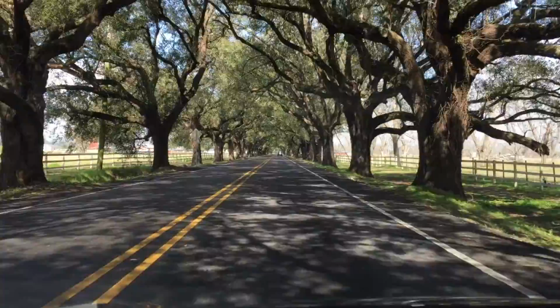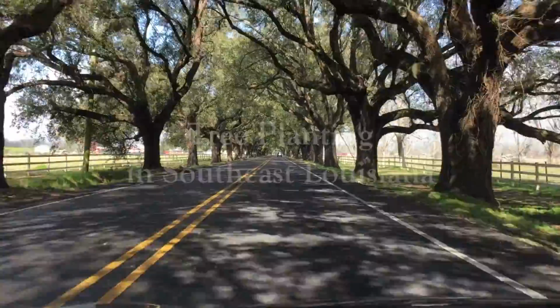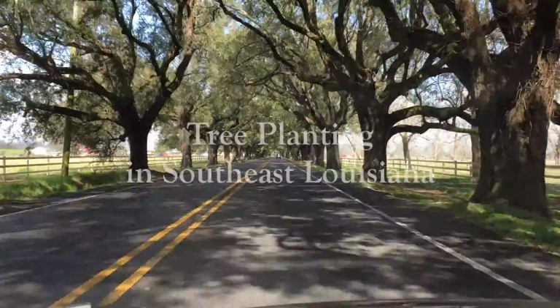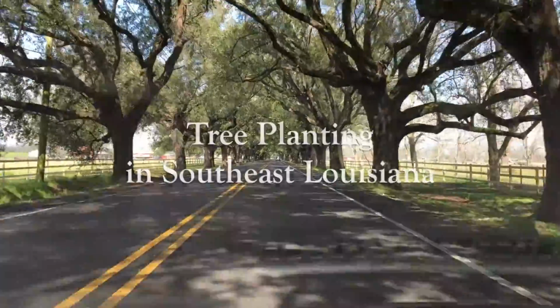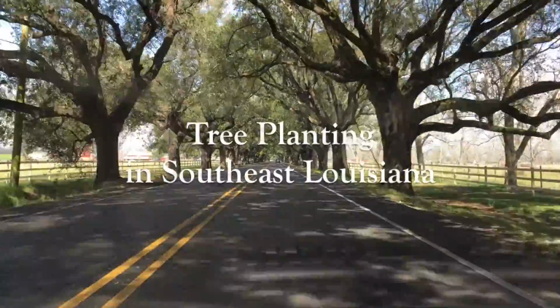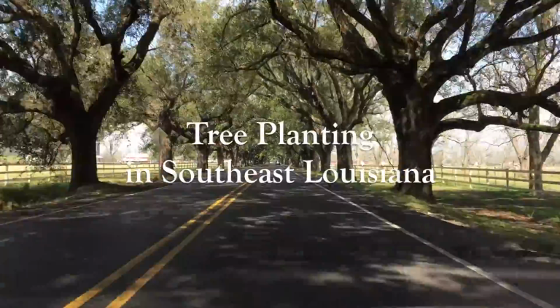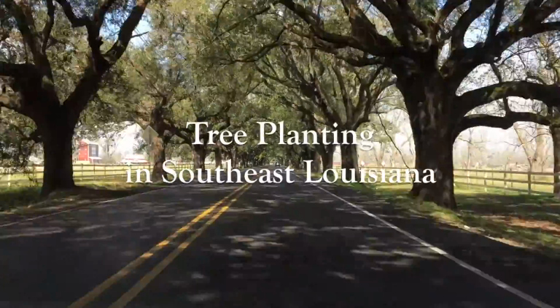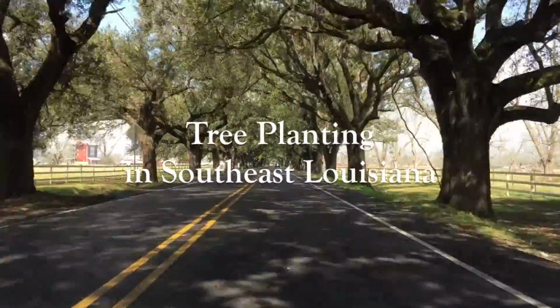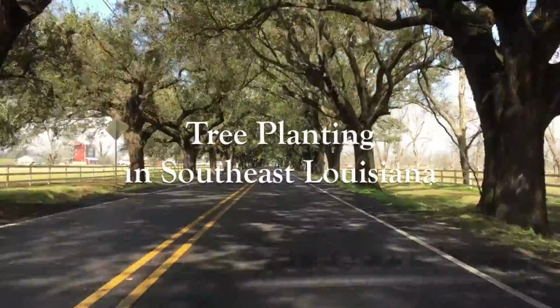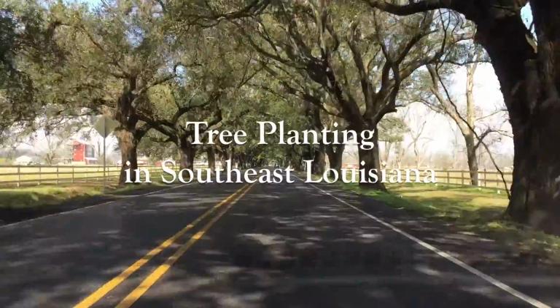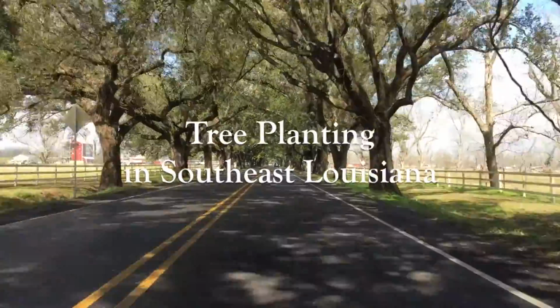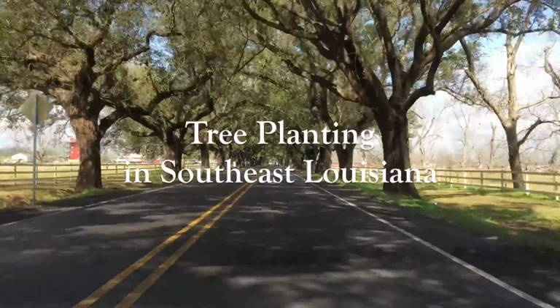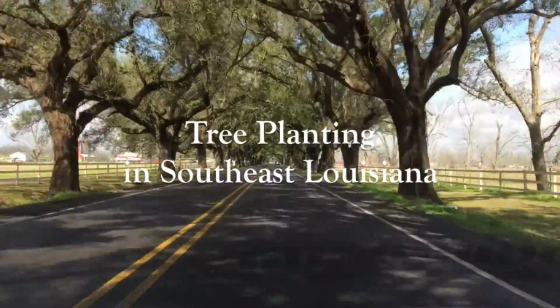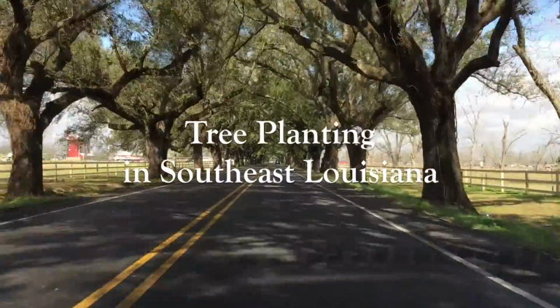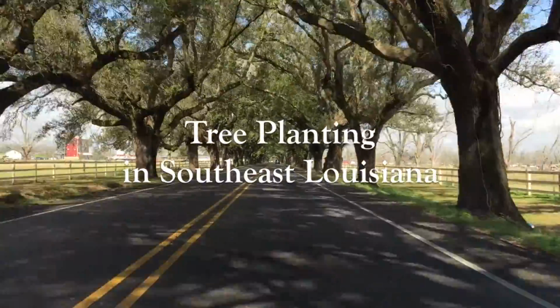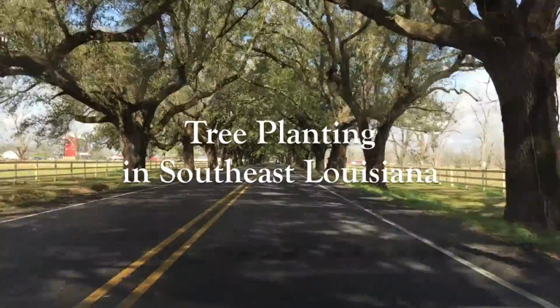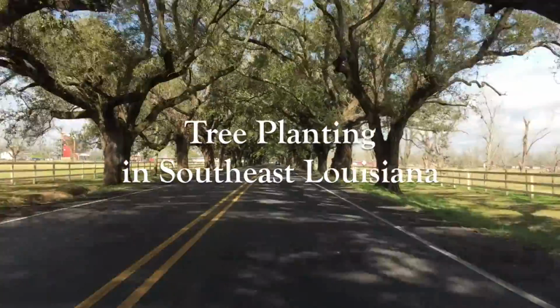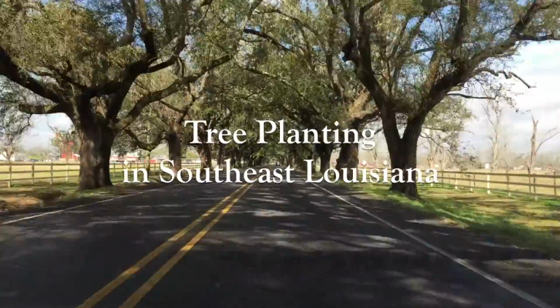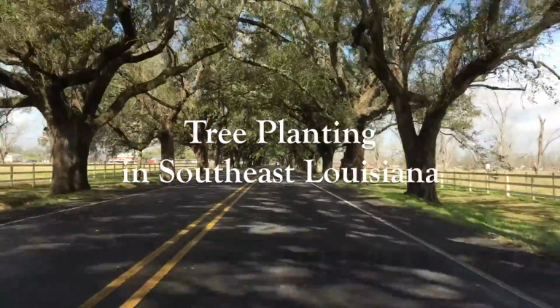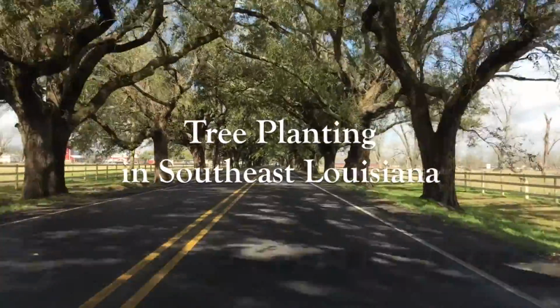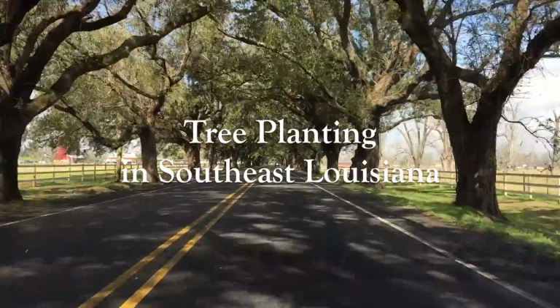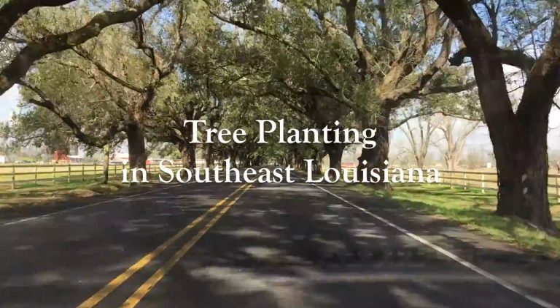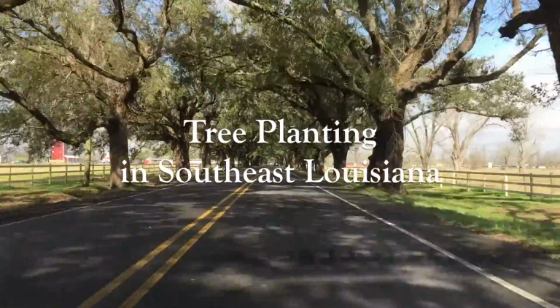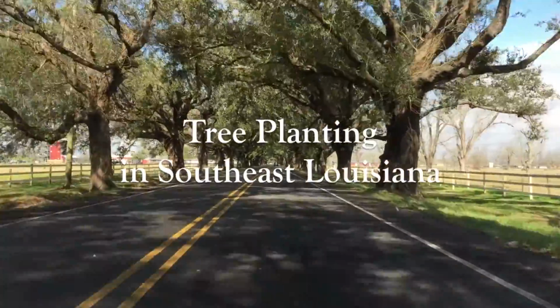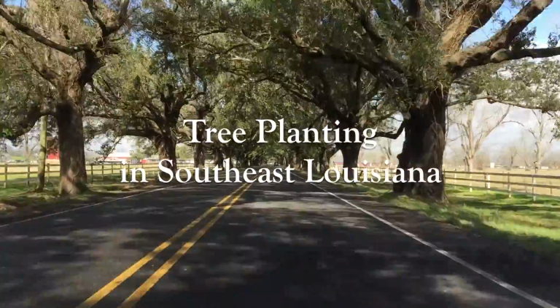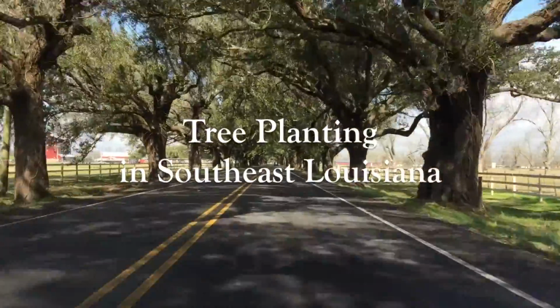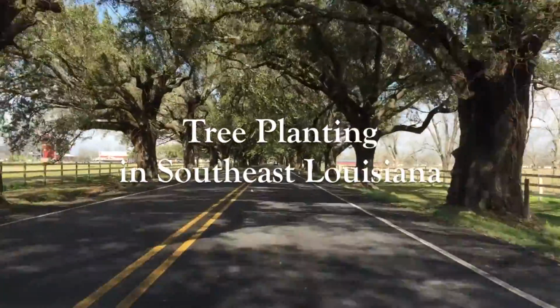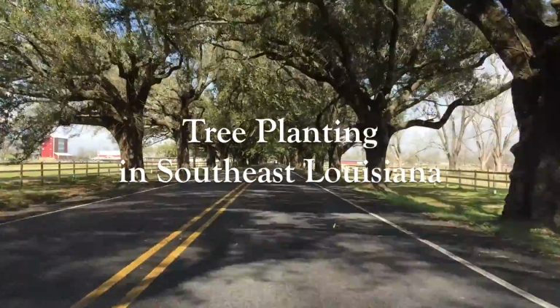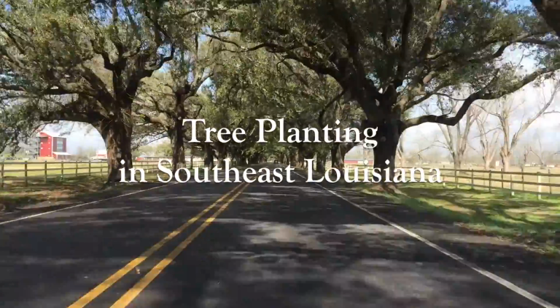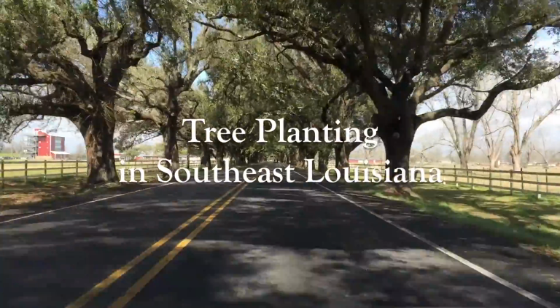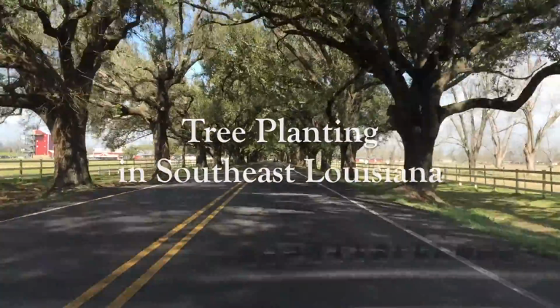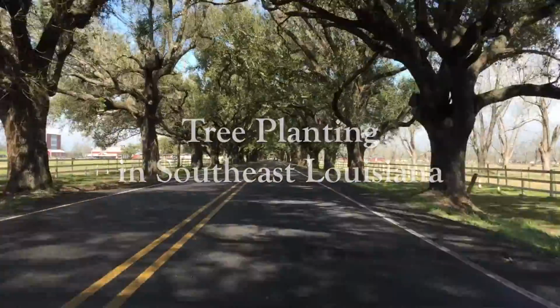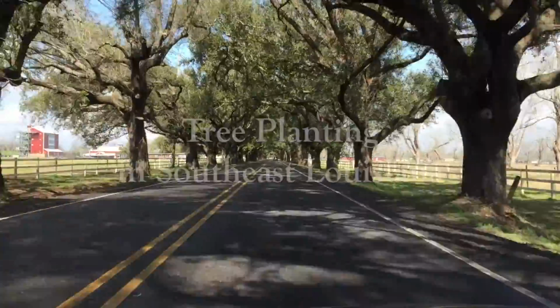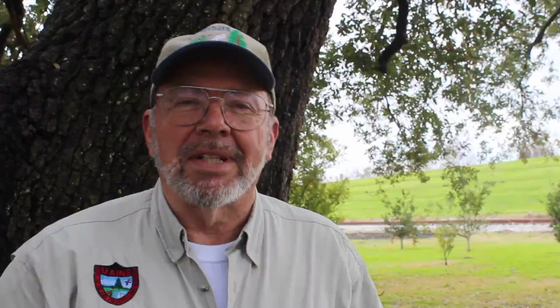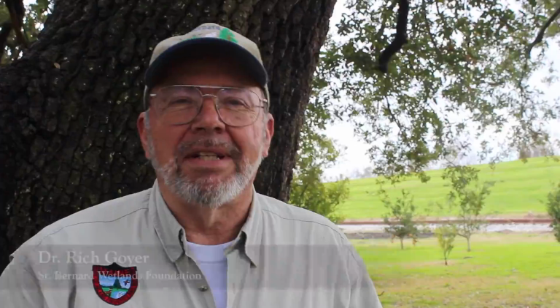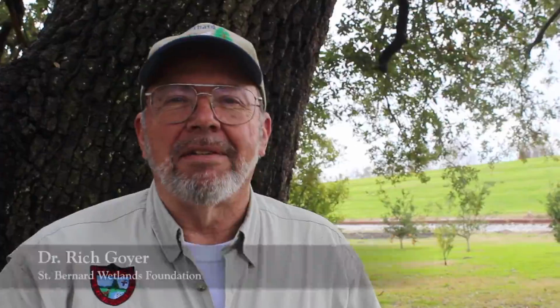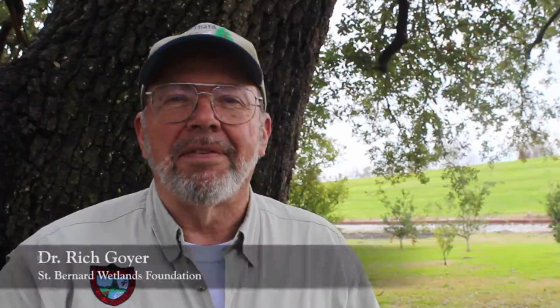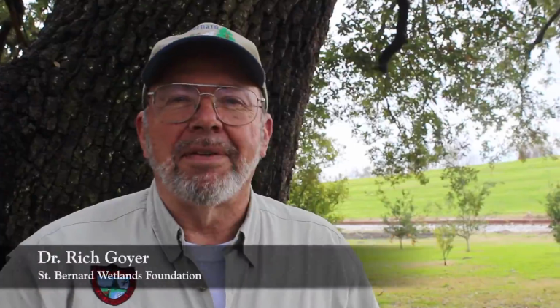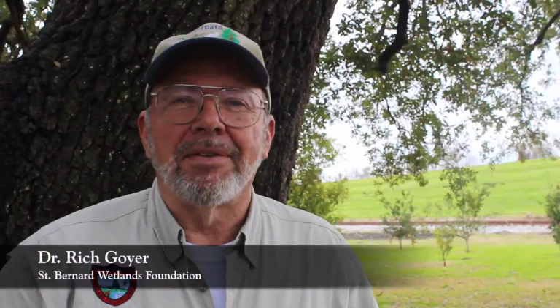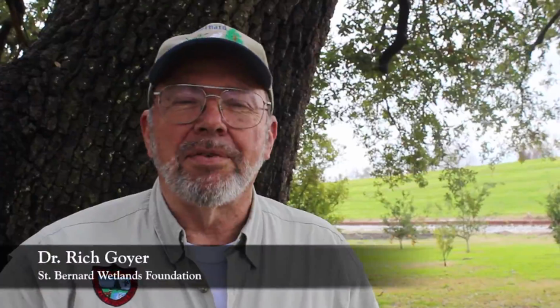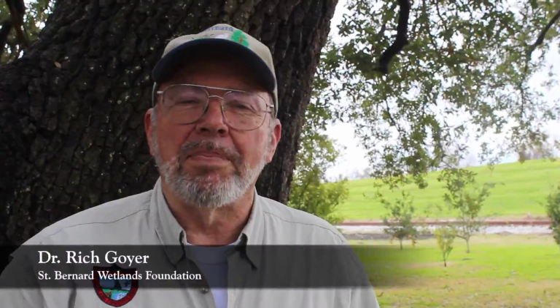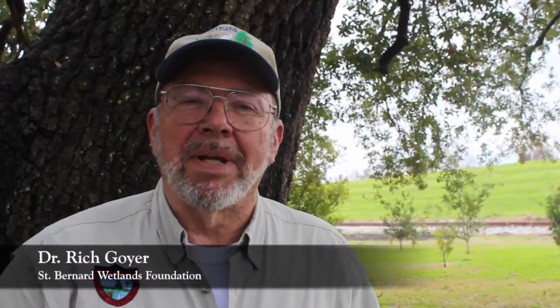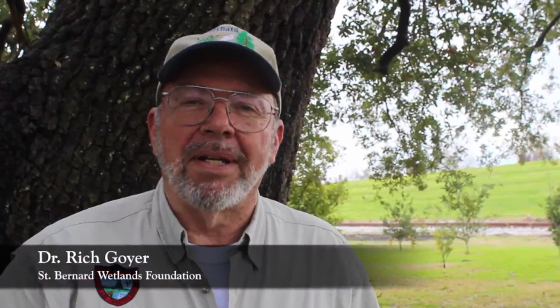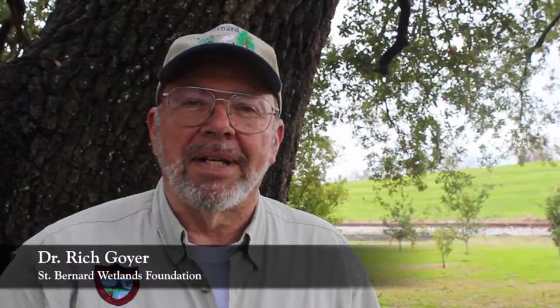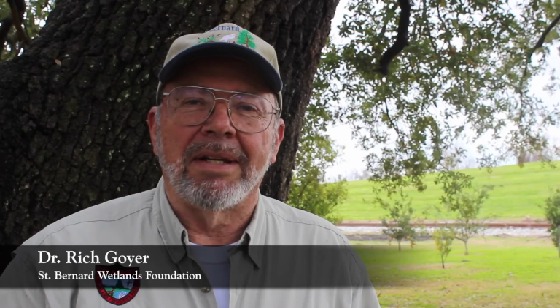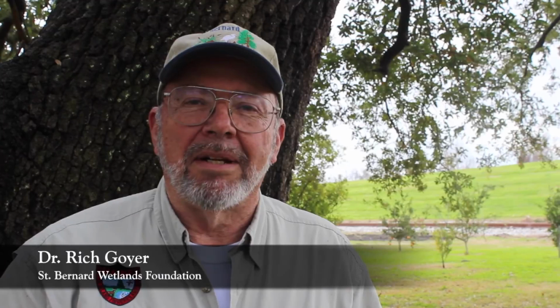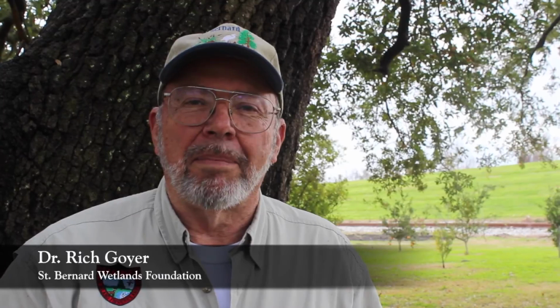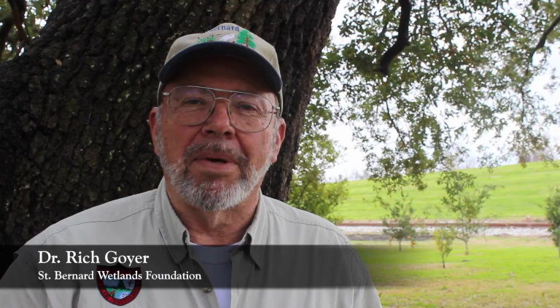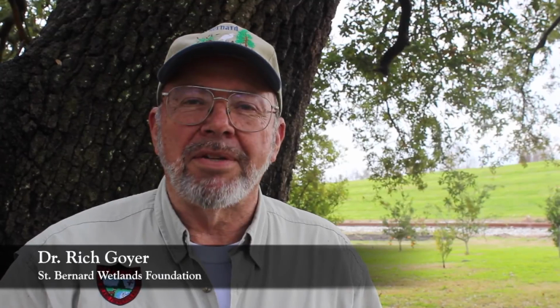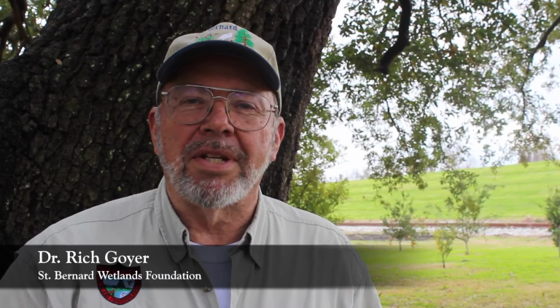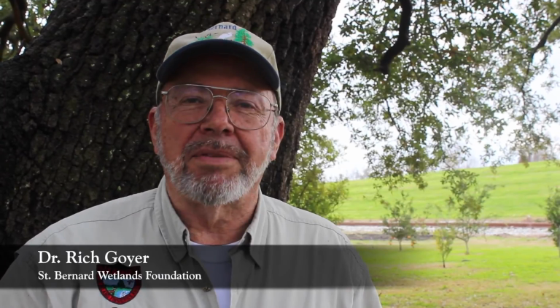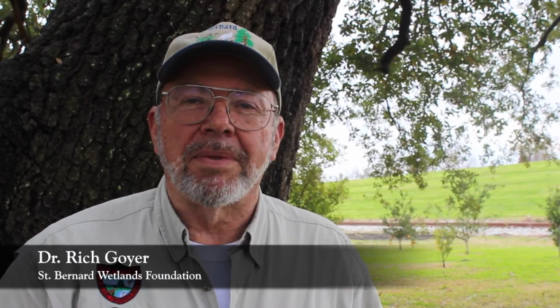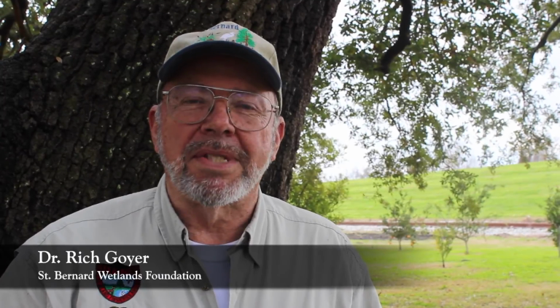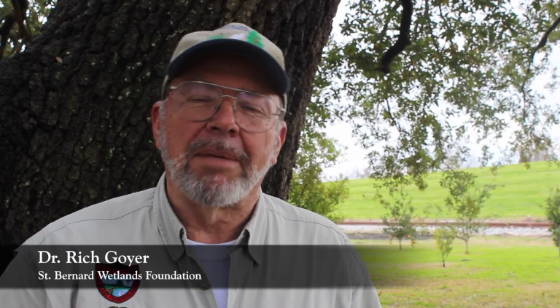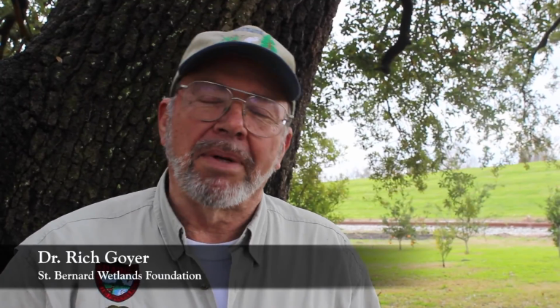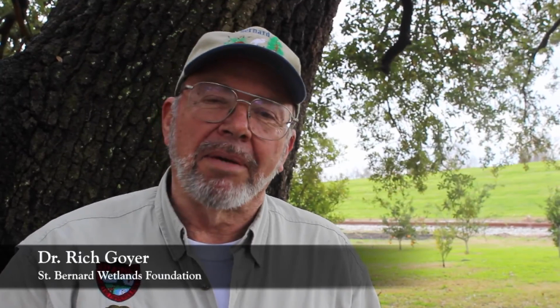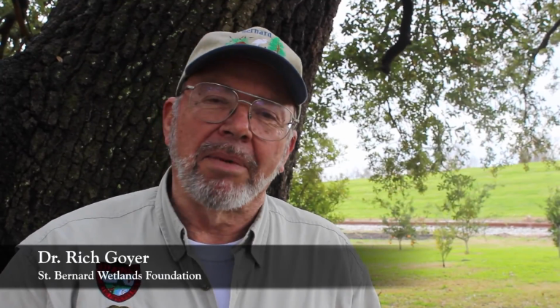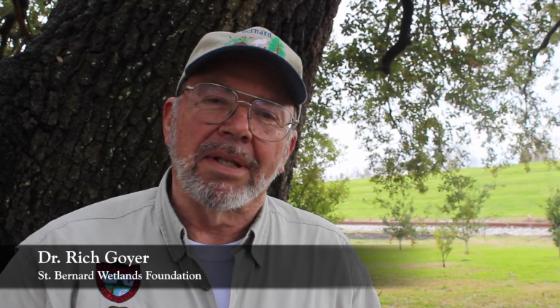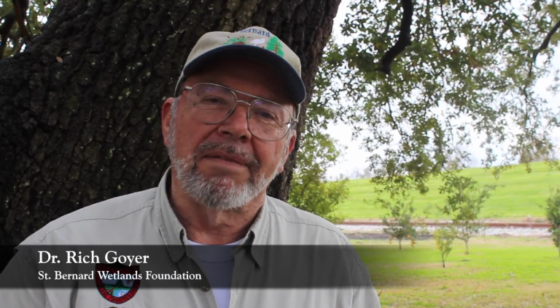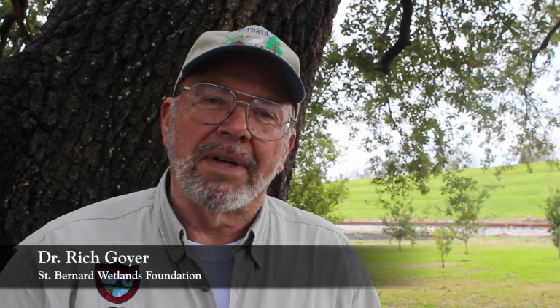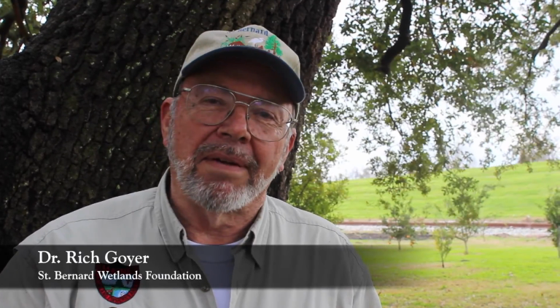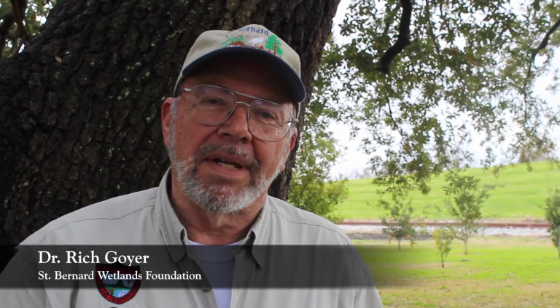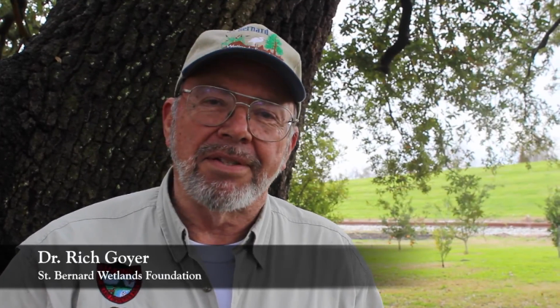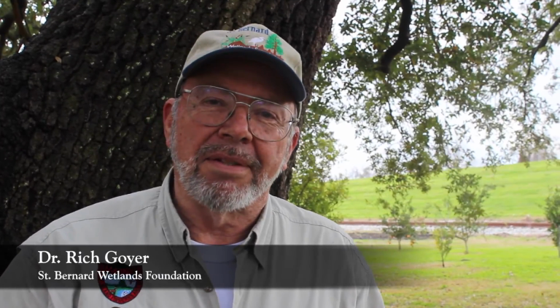Hello, my name is Dr. Rich Goyer. I'm the project leader for the tree planting project with the St. Bernard Wetland Foundation.